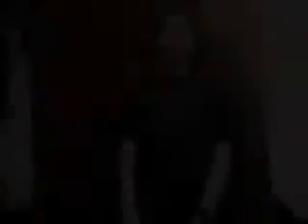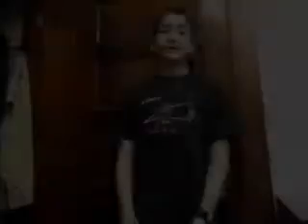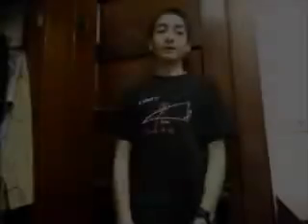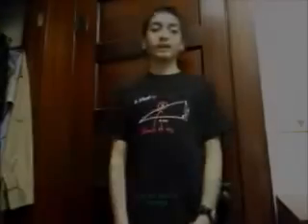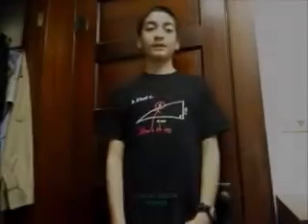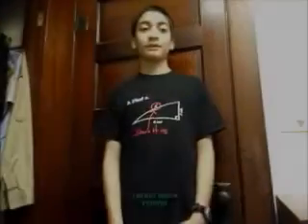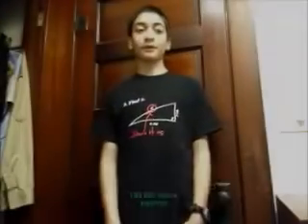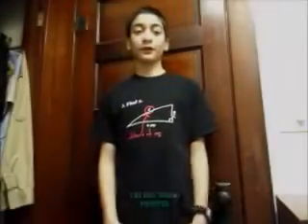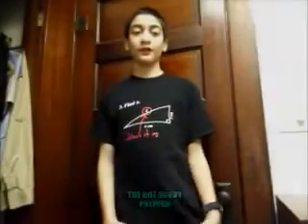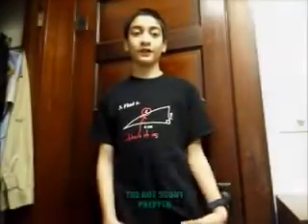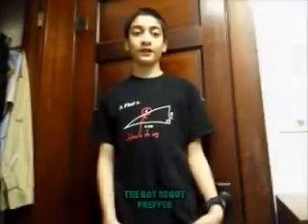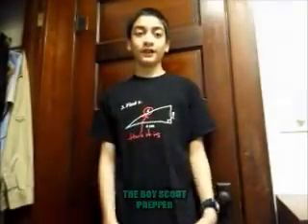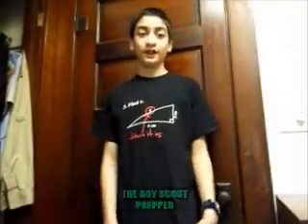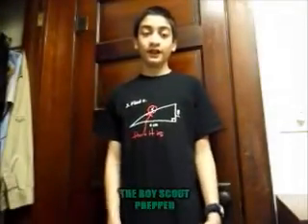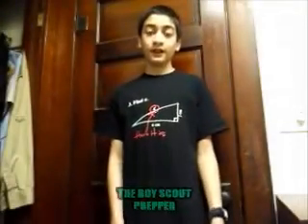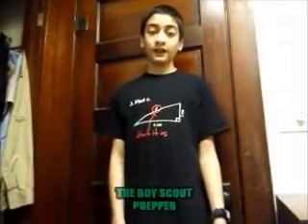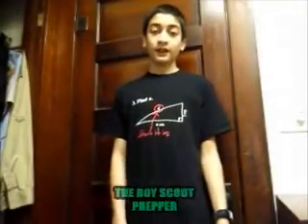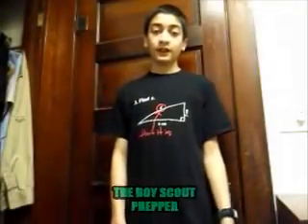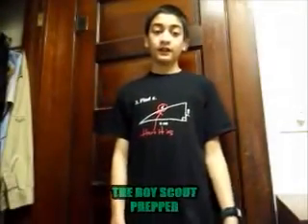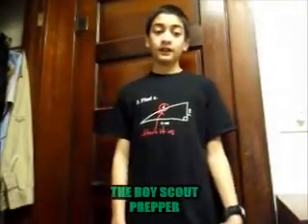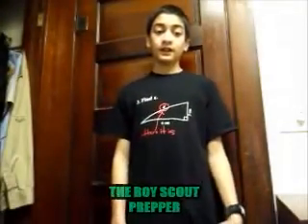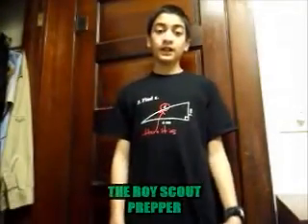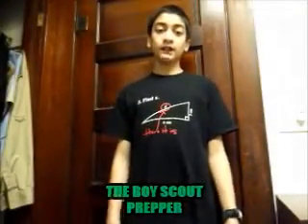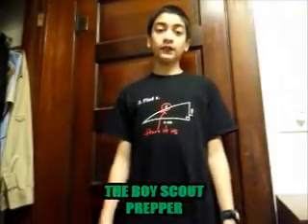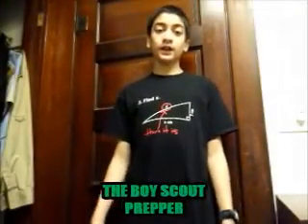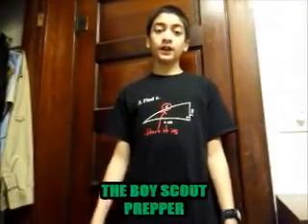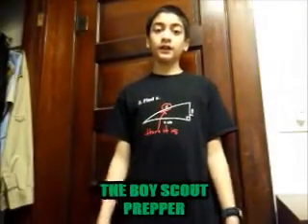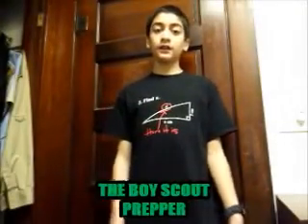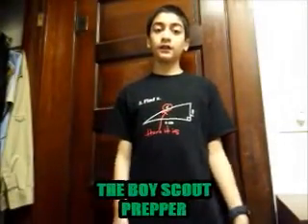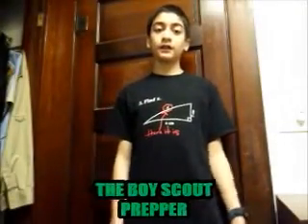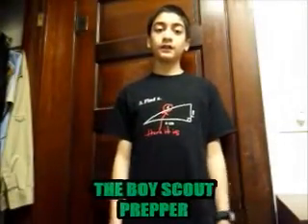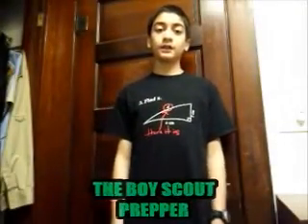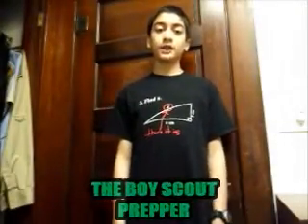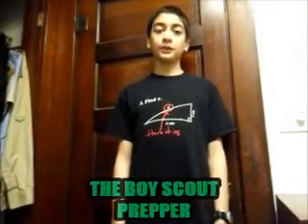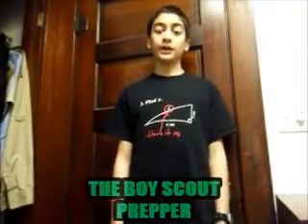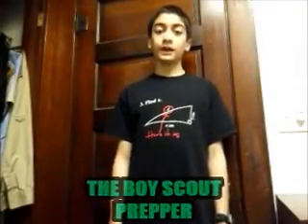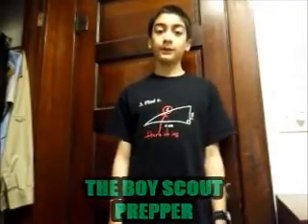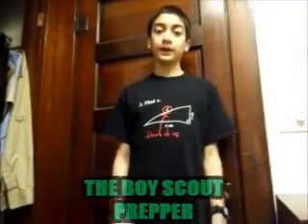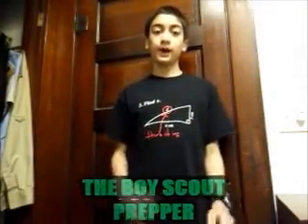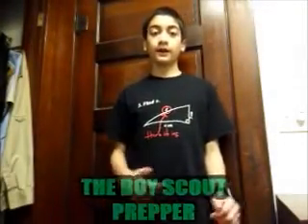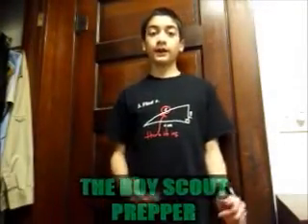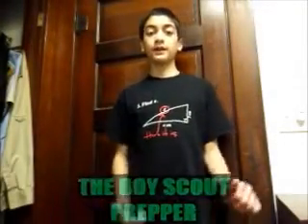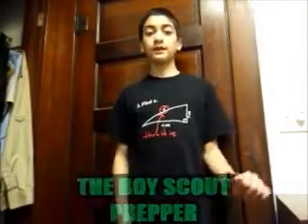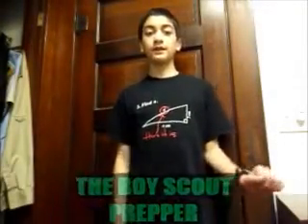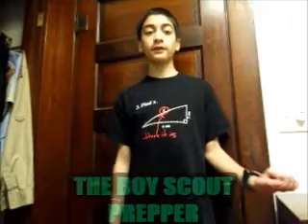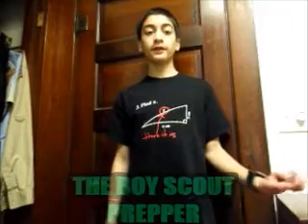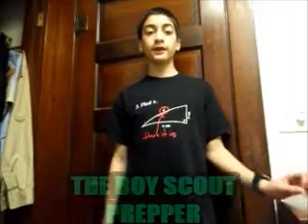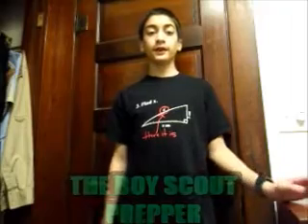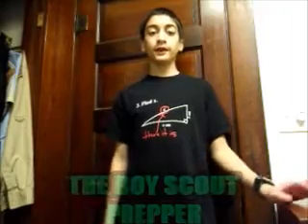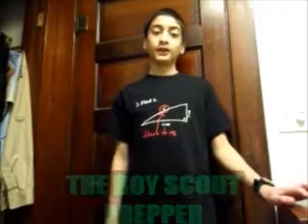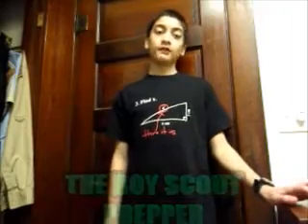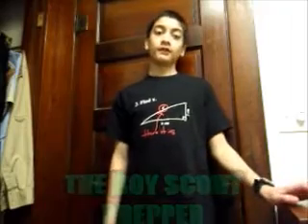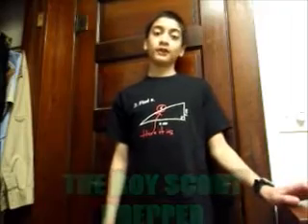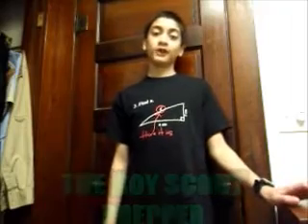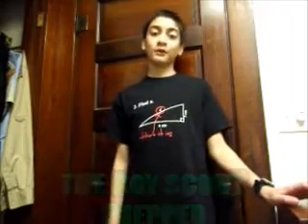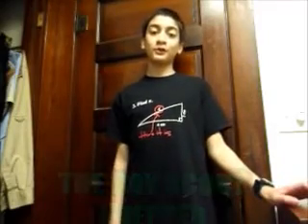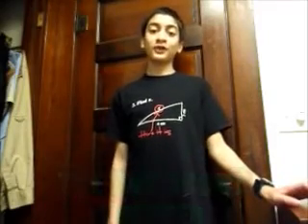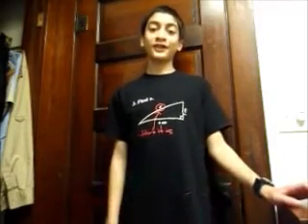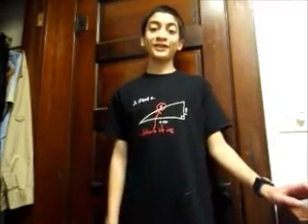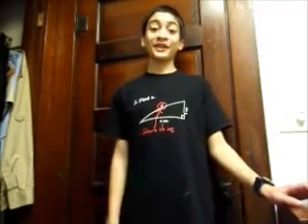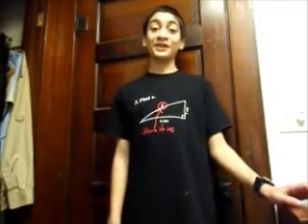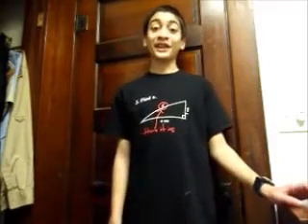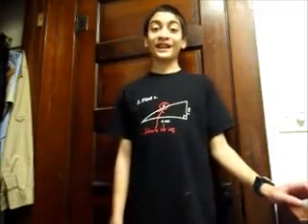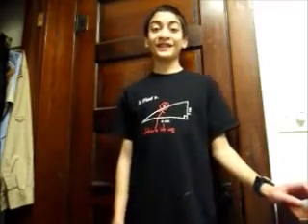This is the Boy Scout Pepper, and today's video is going to be how to put out a candle with carbon dioxide gas.